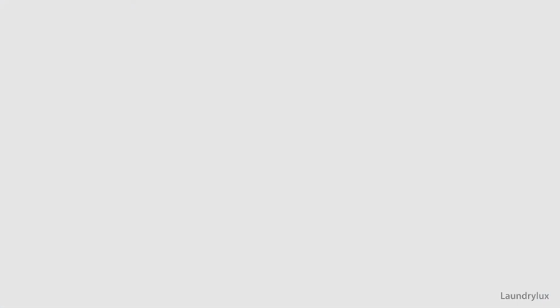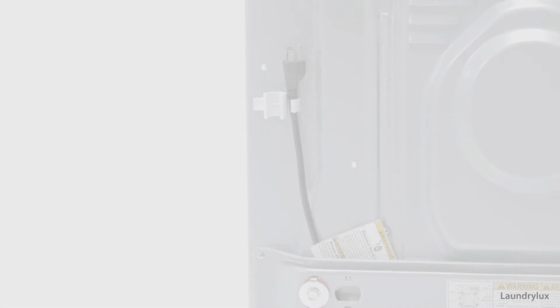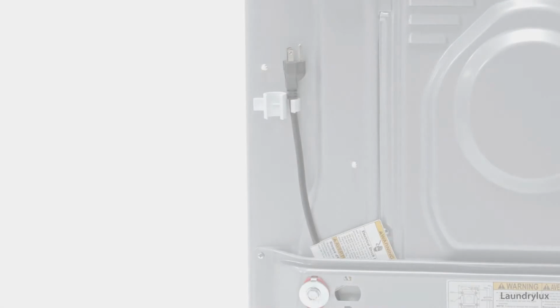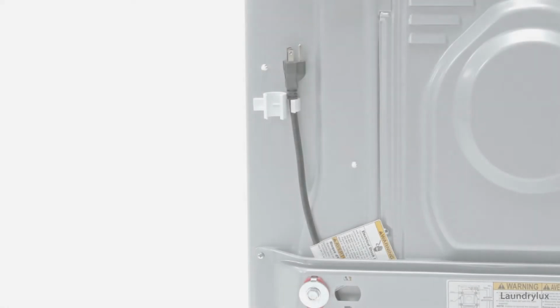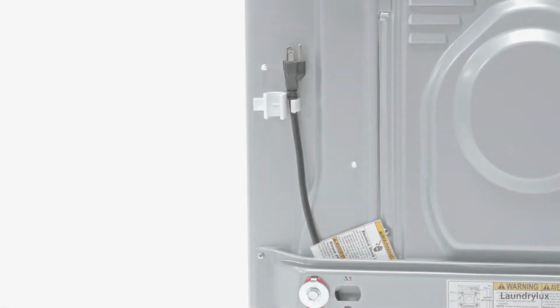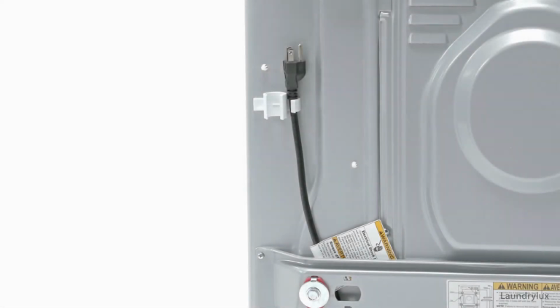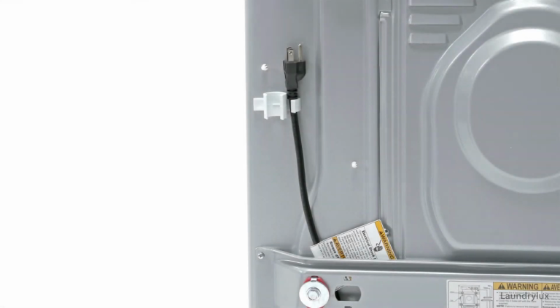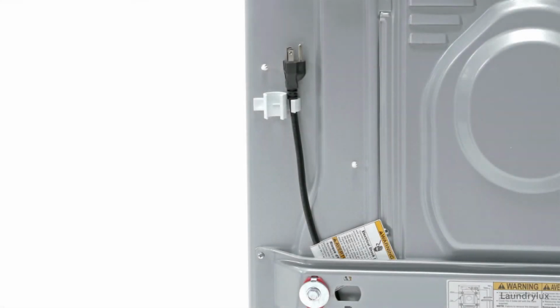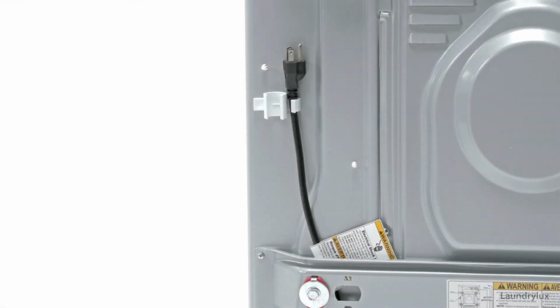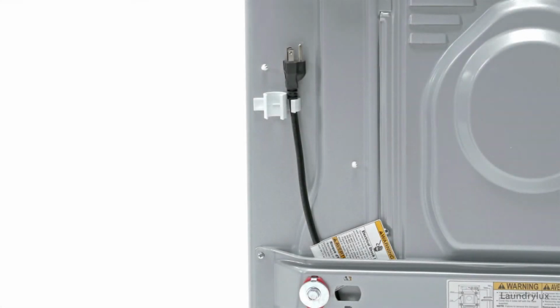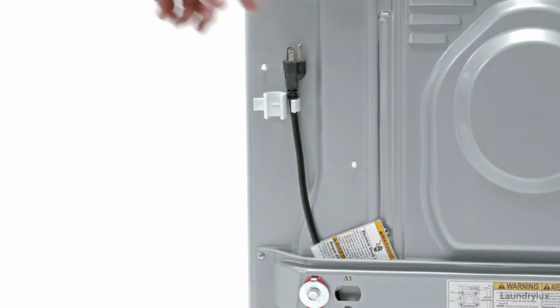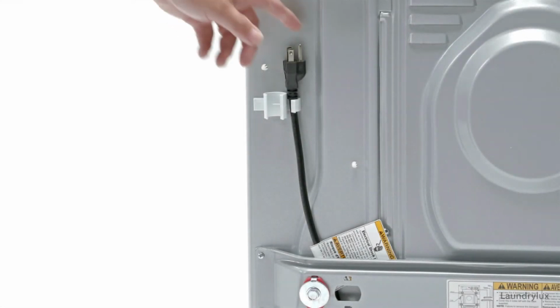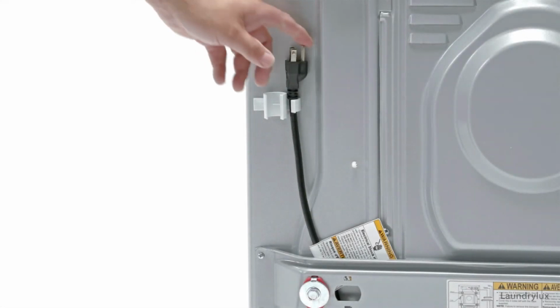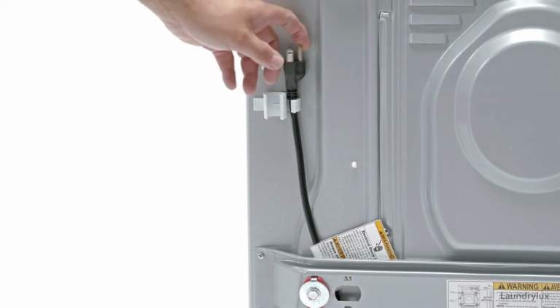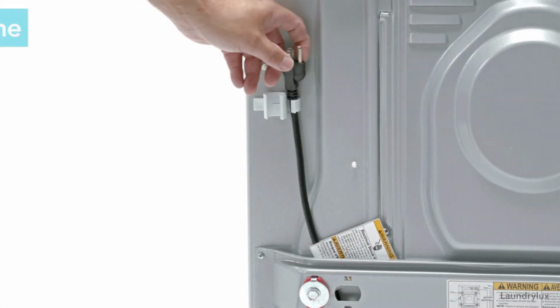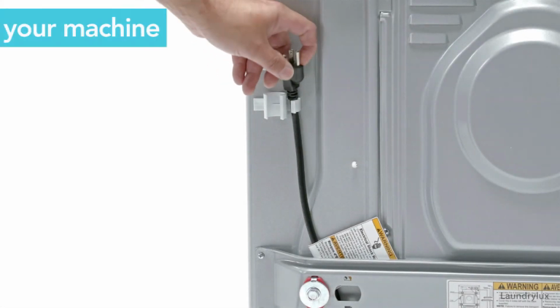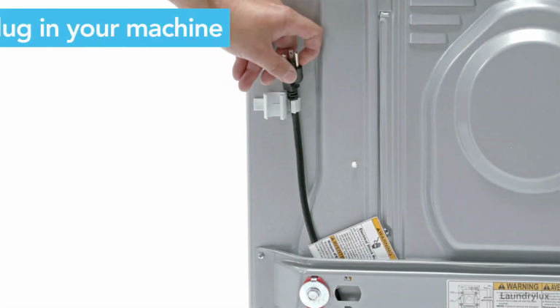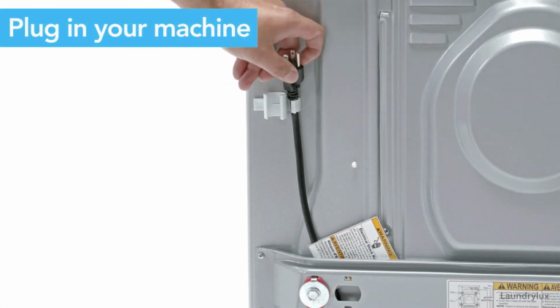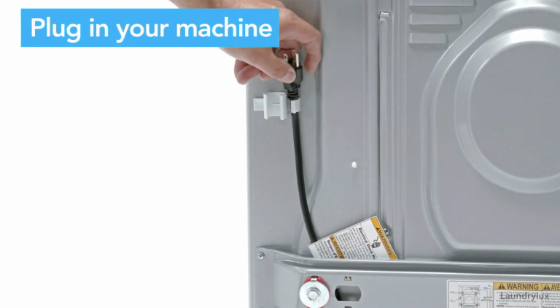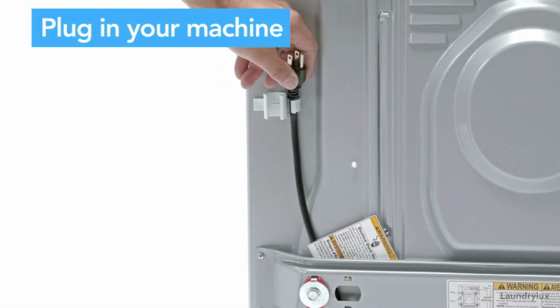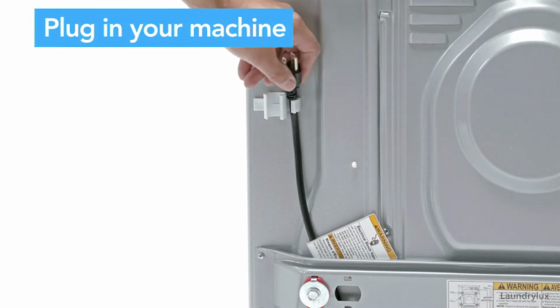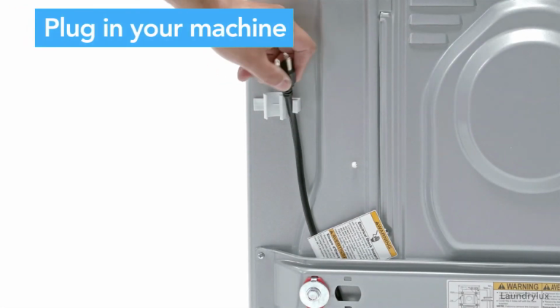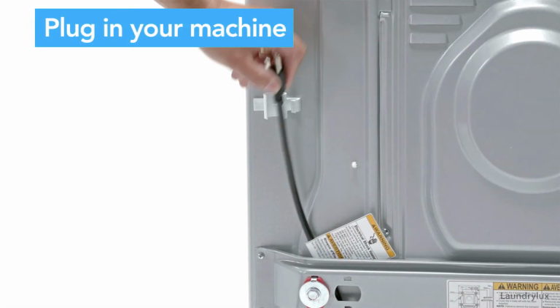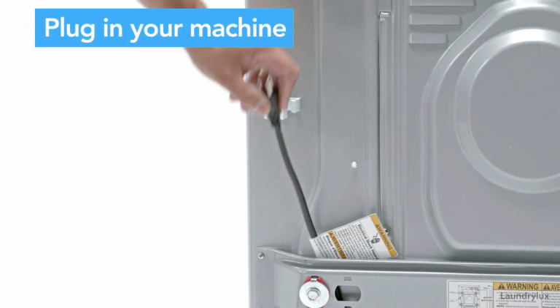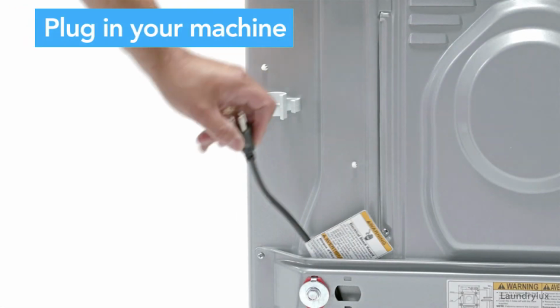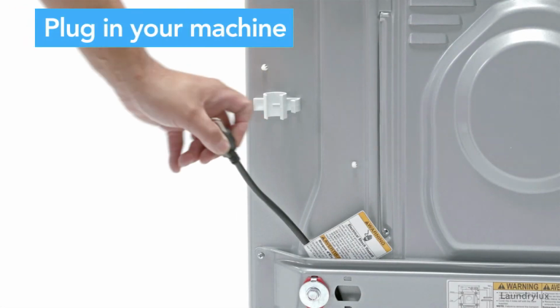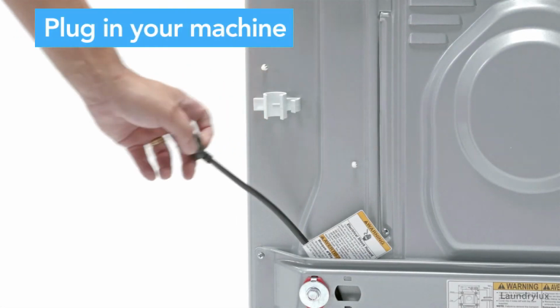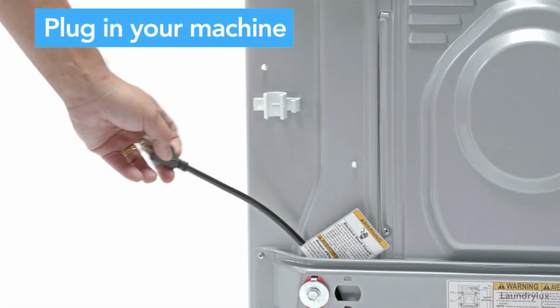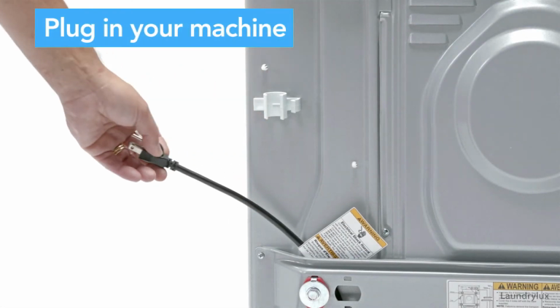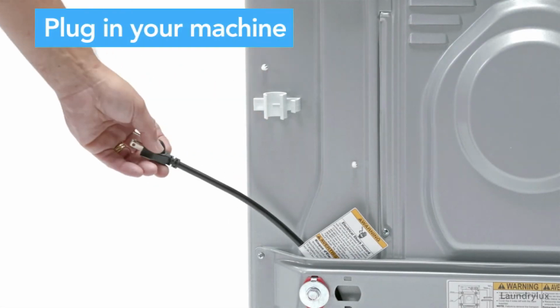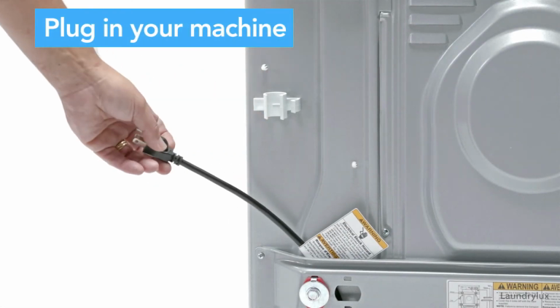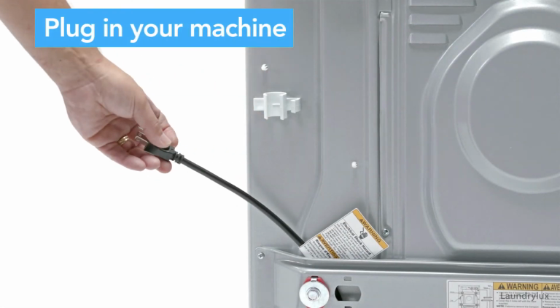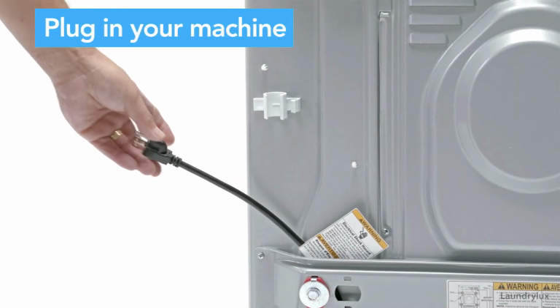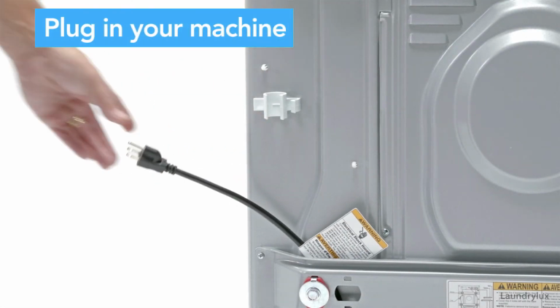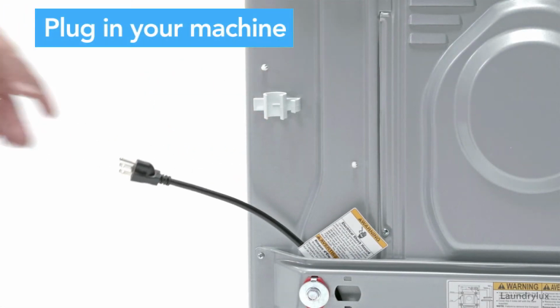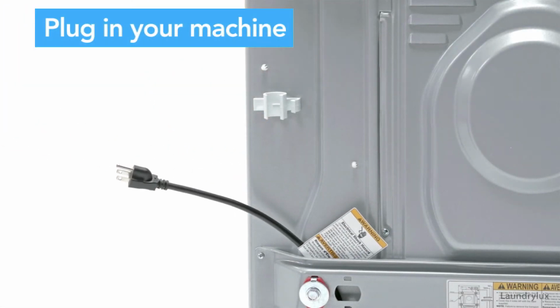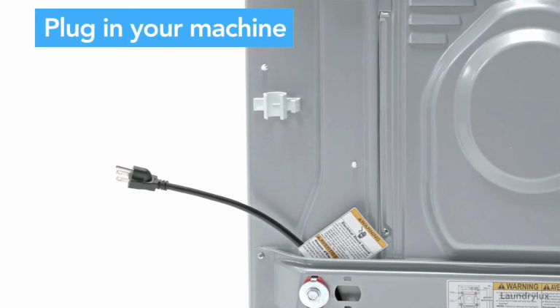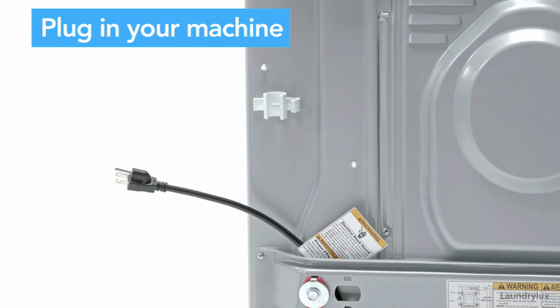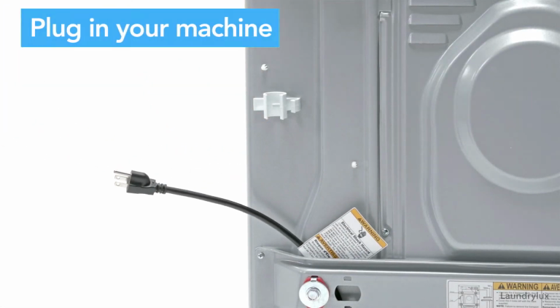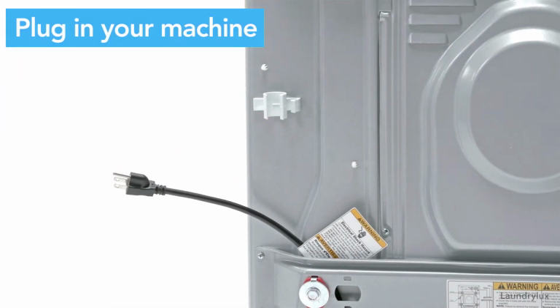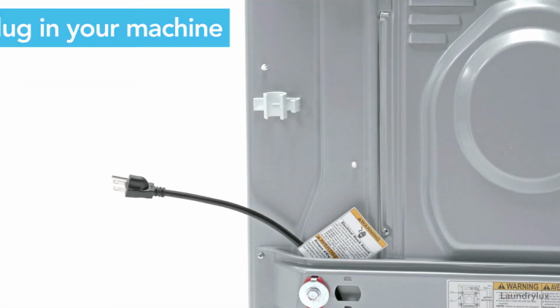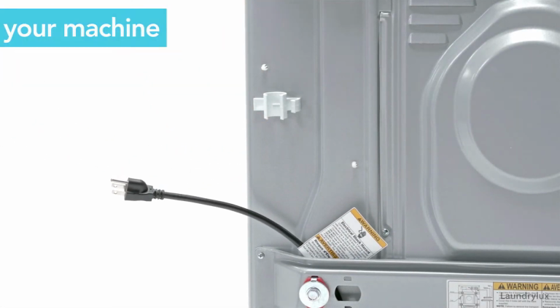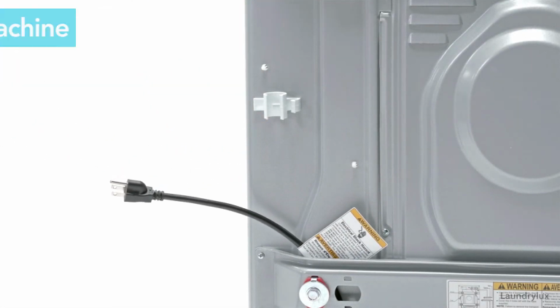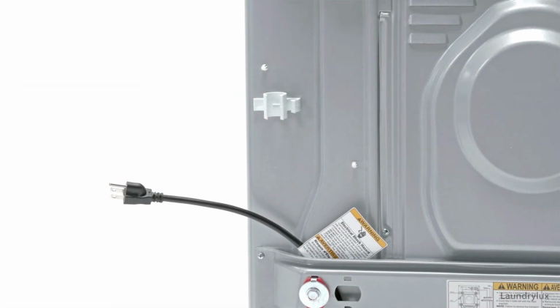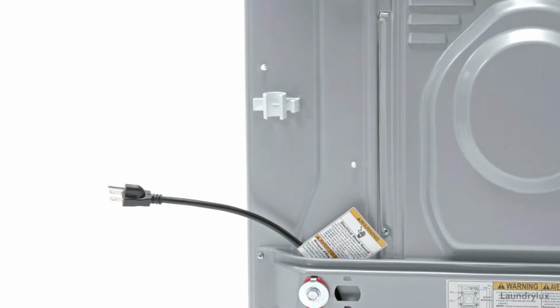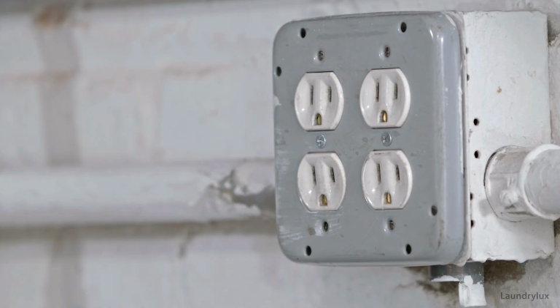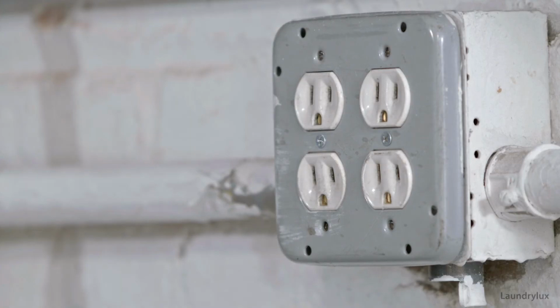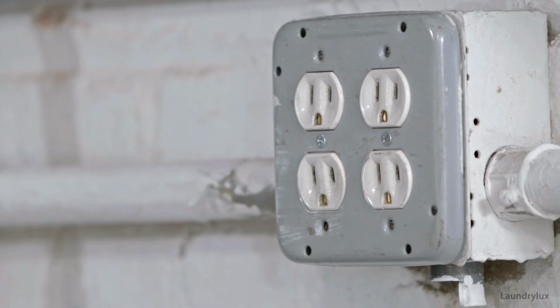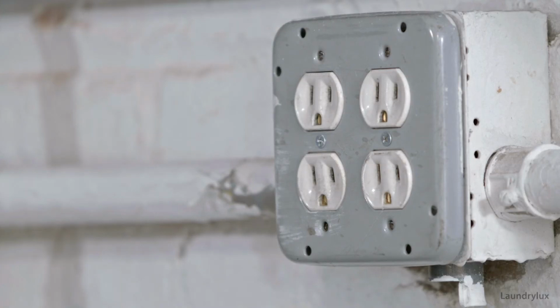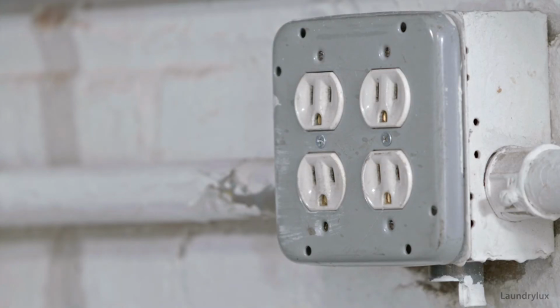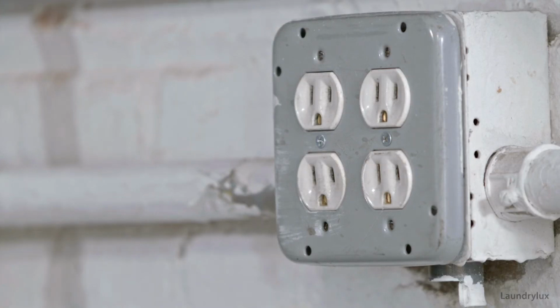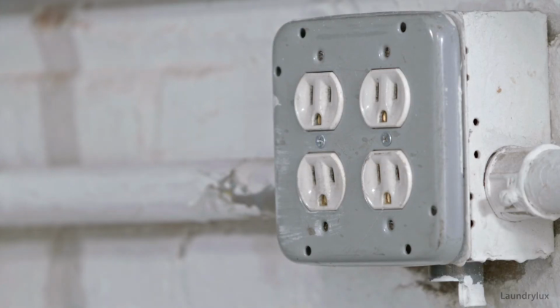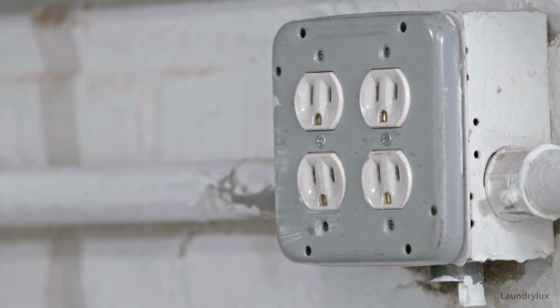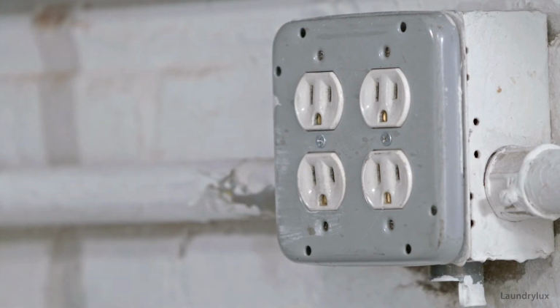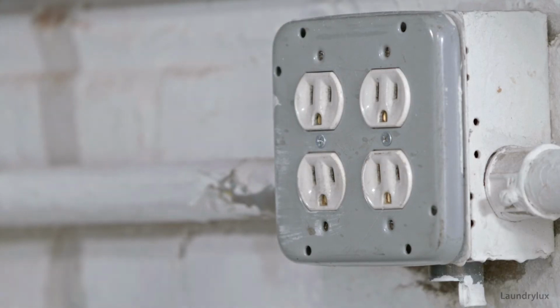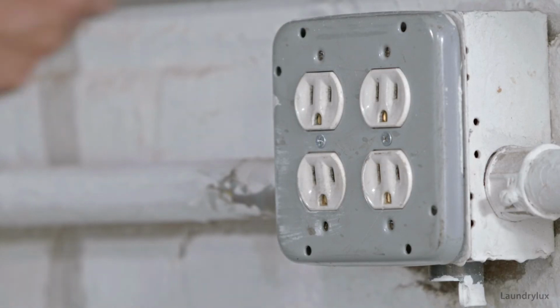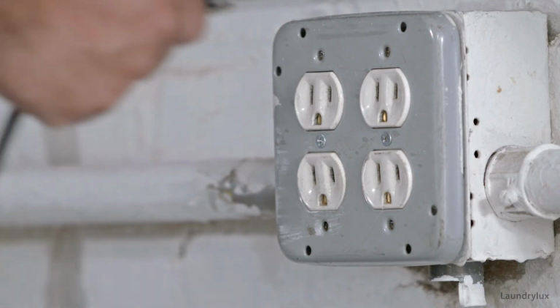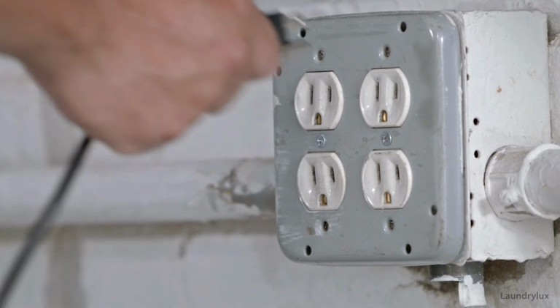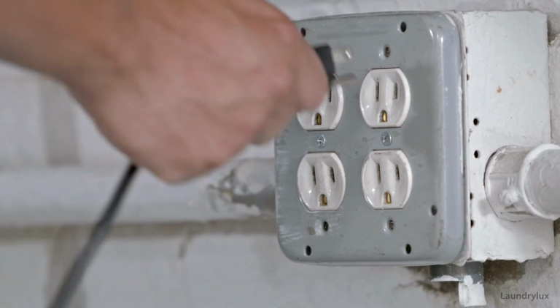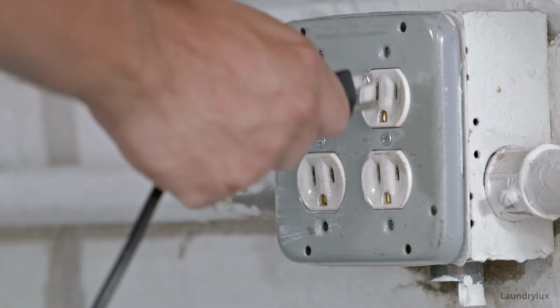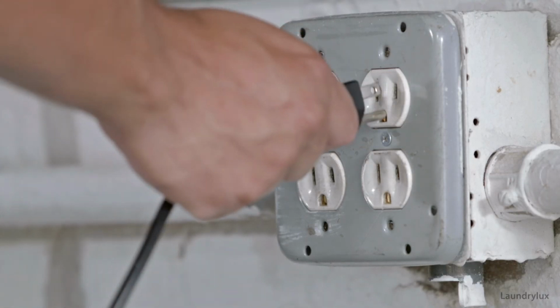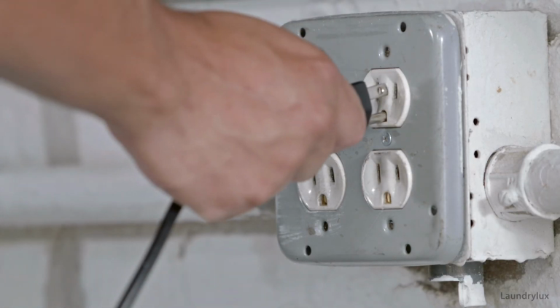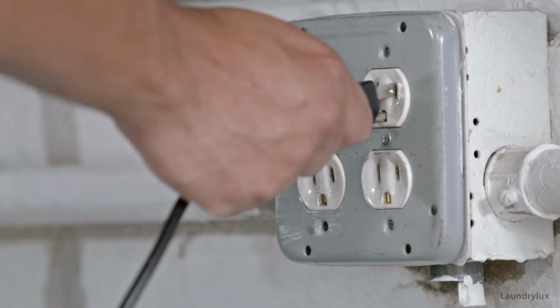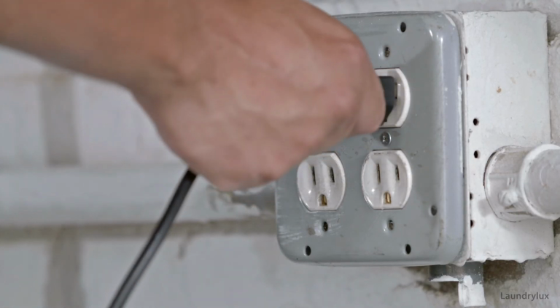Plug your machine into an electrical outlet nearby. It should never be further than six feet away.